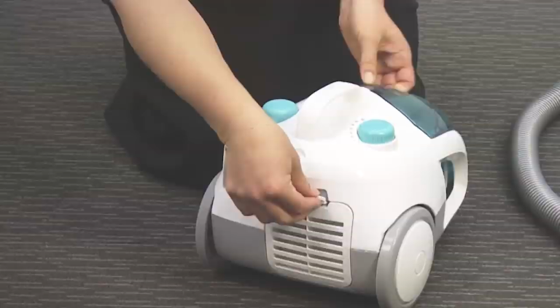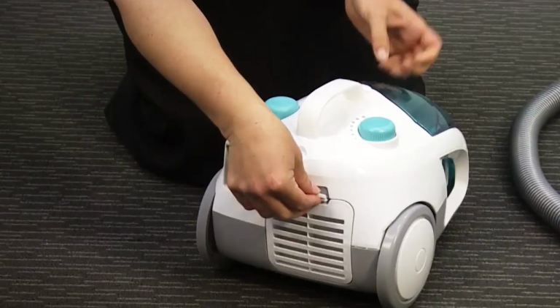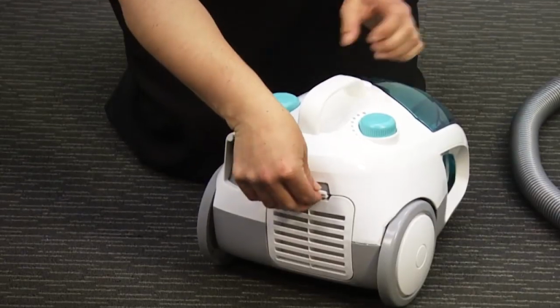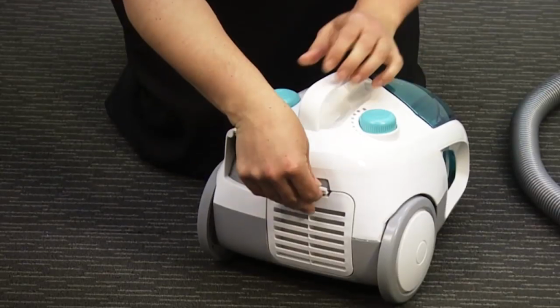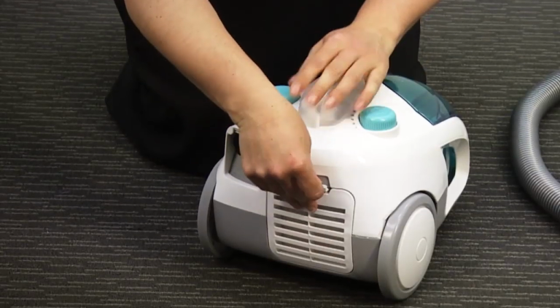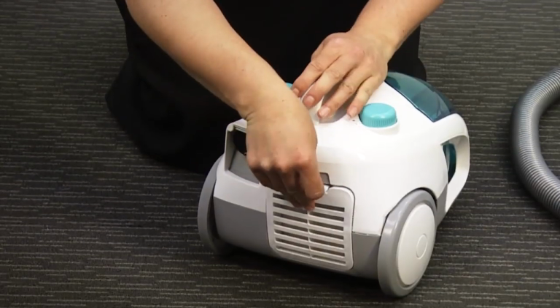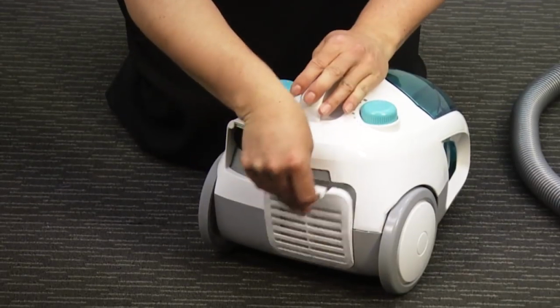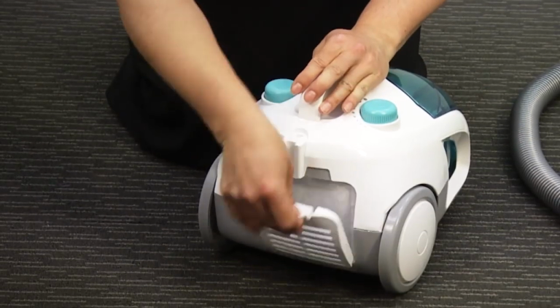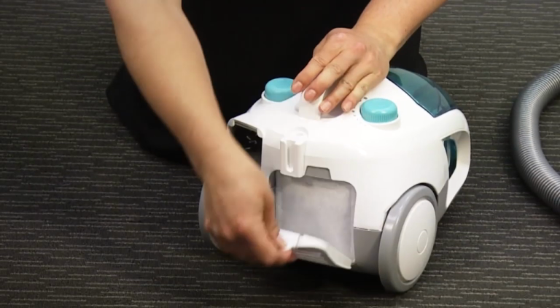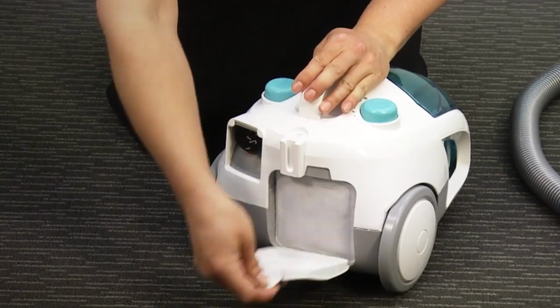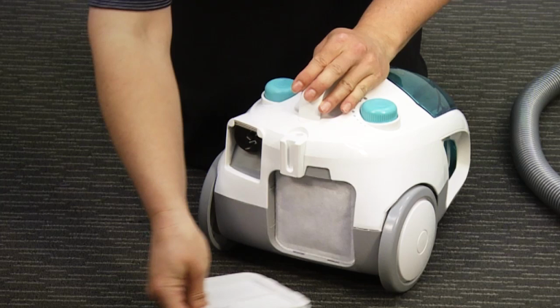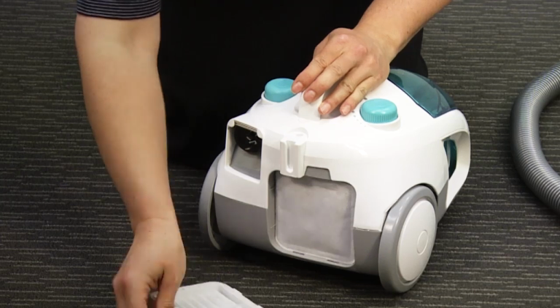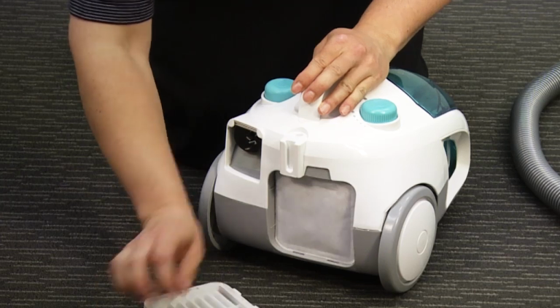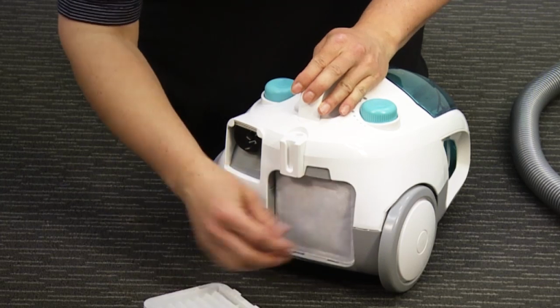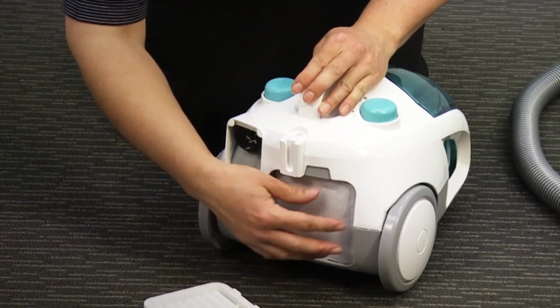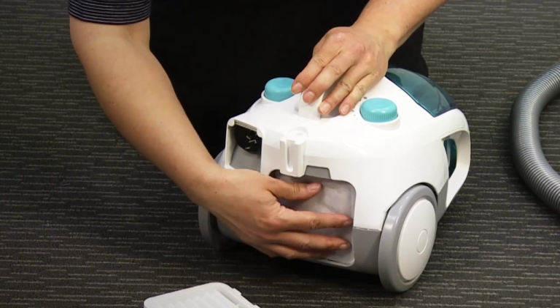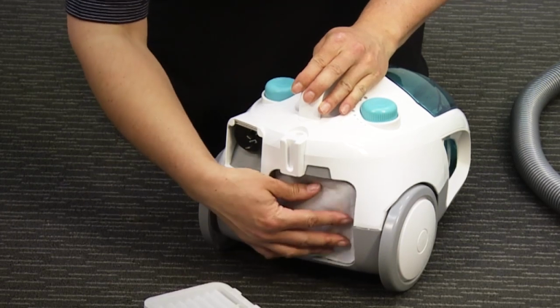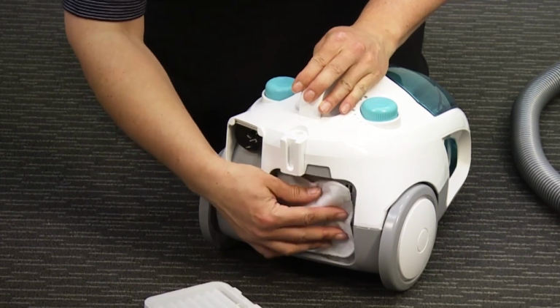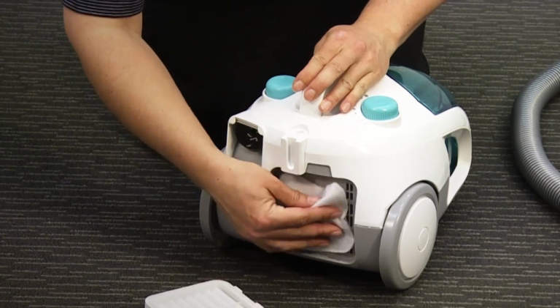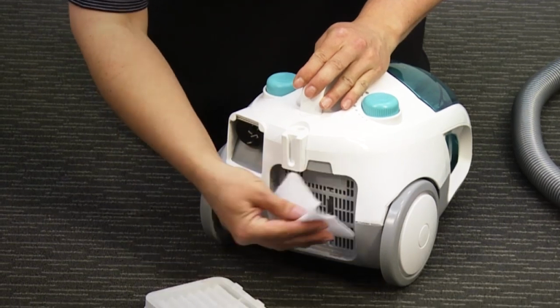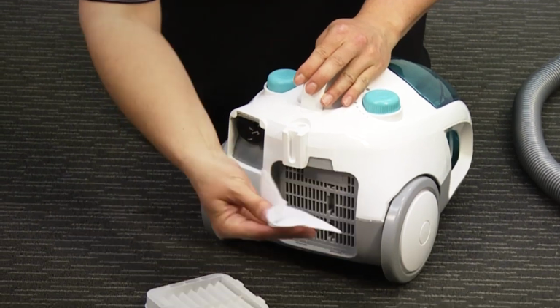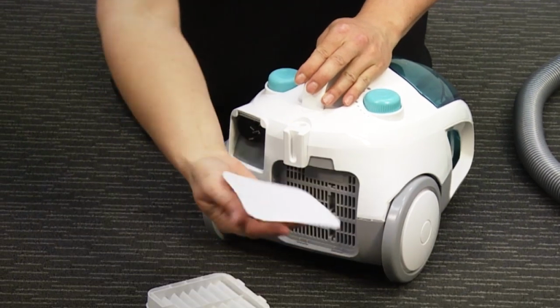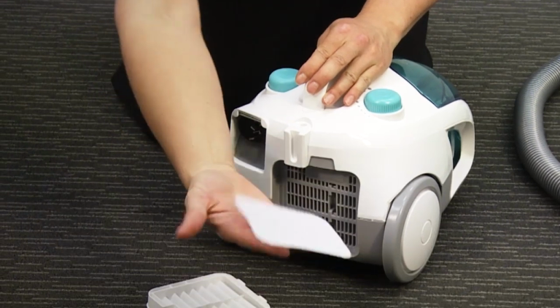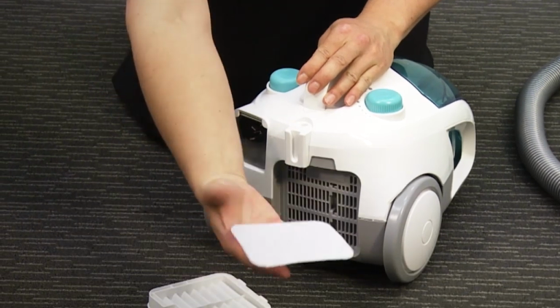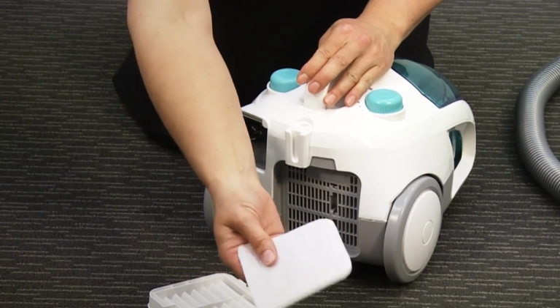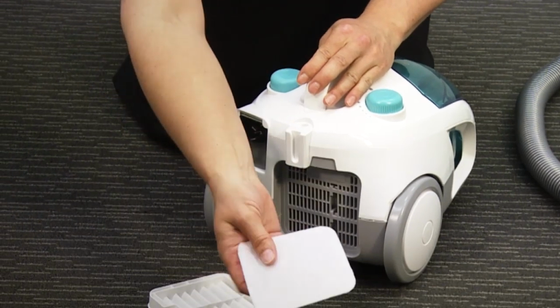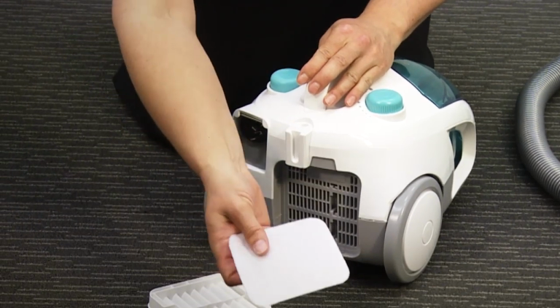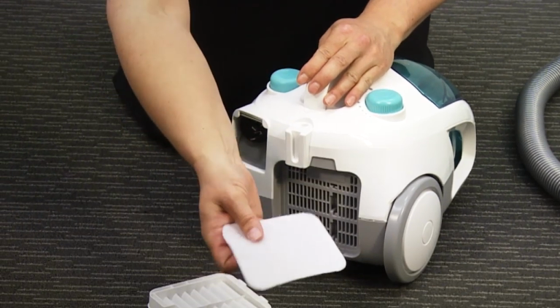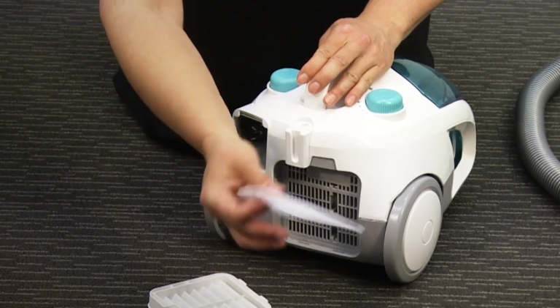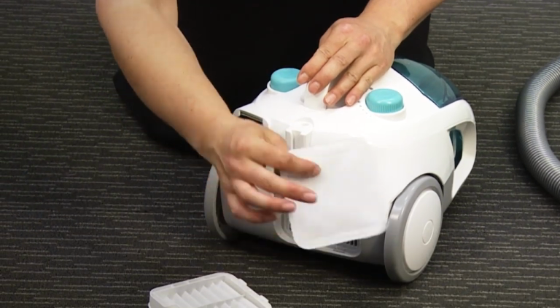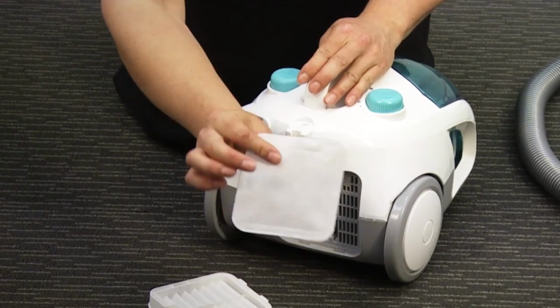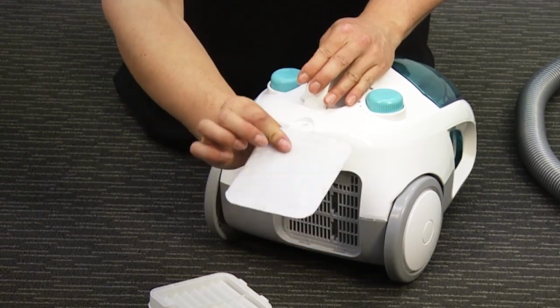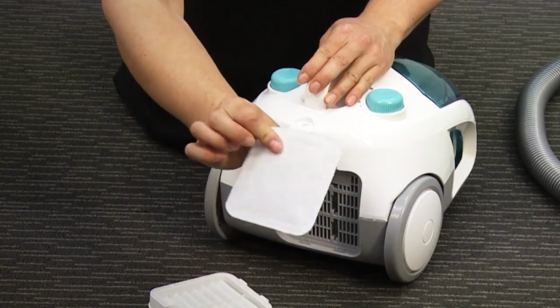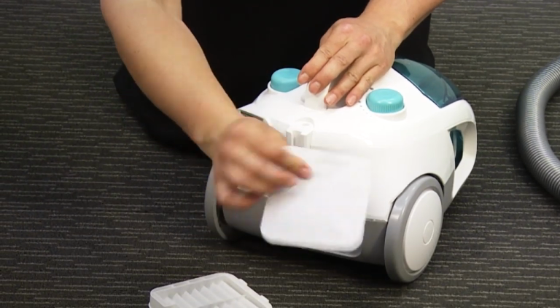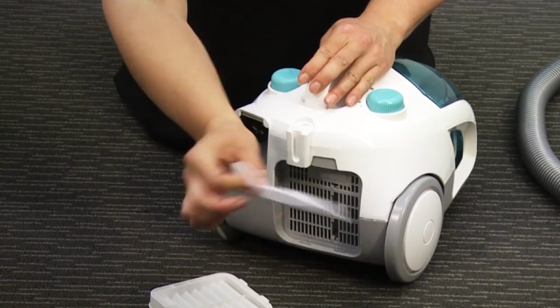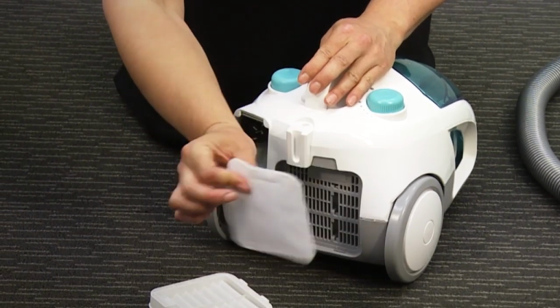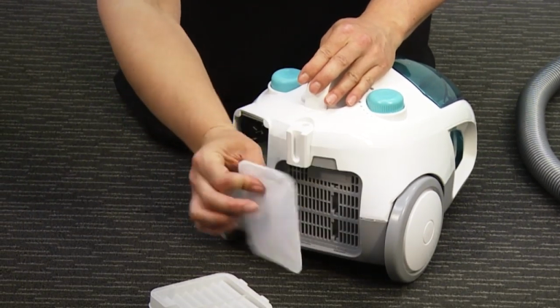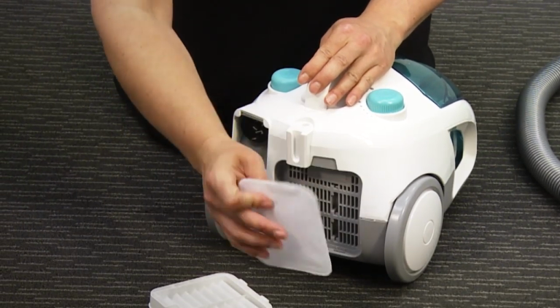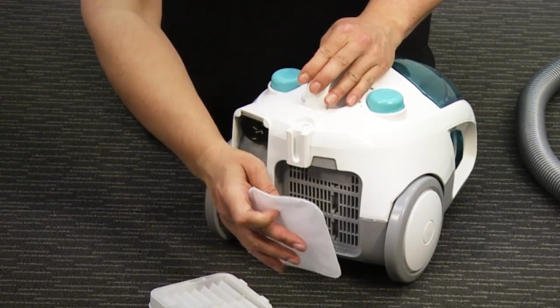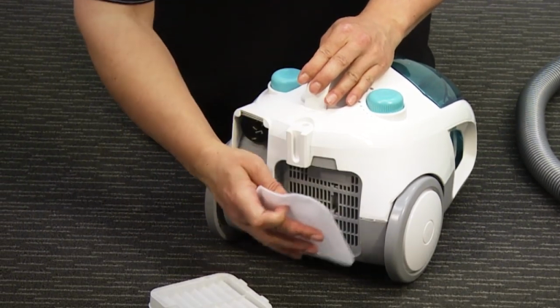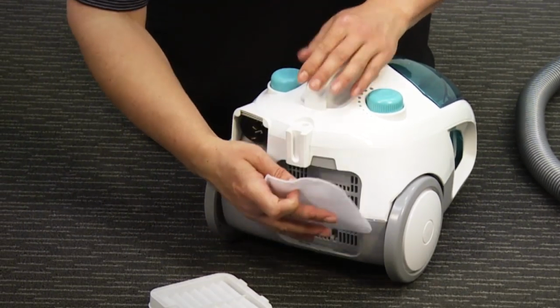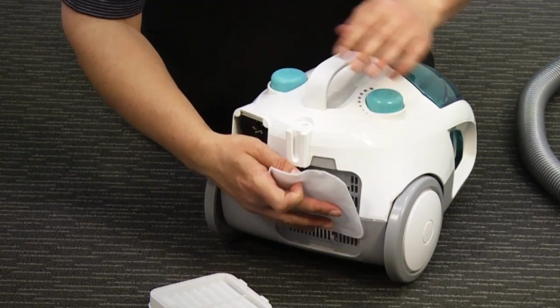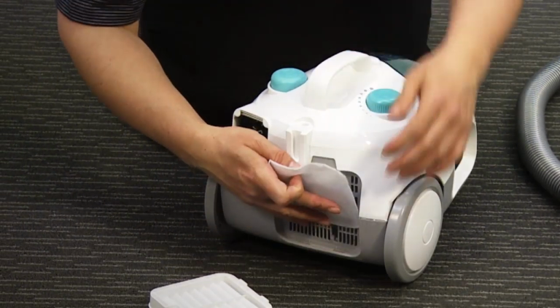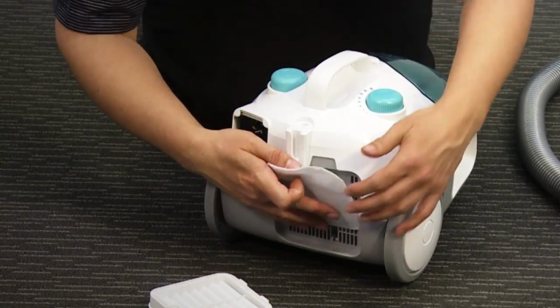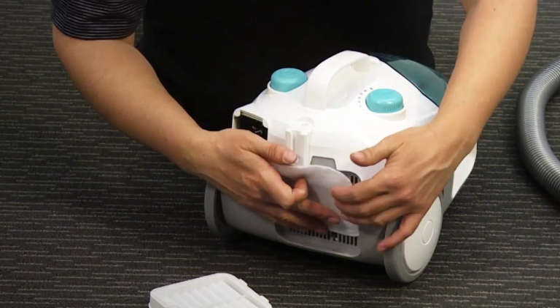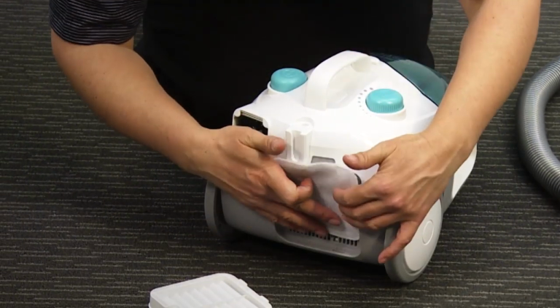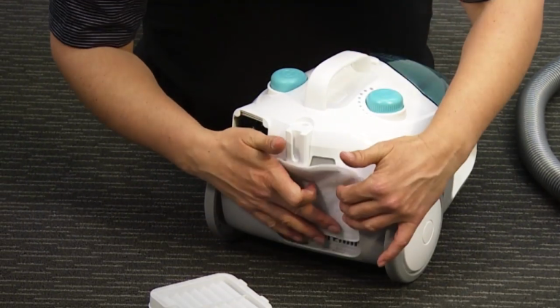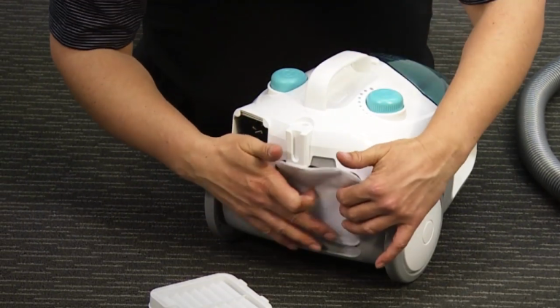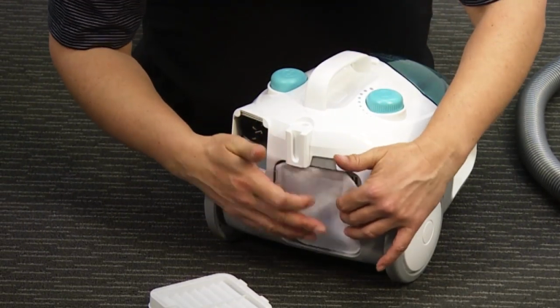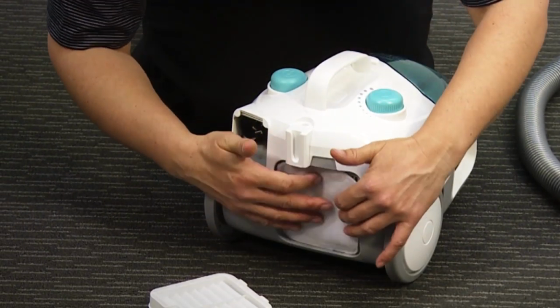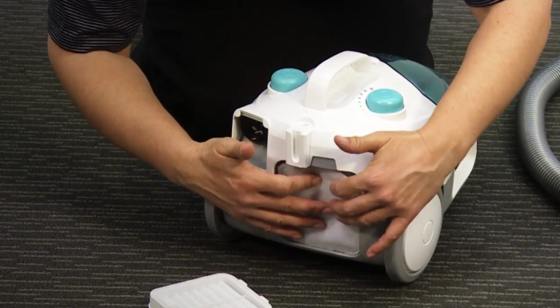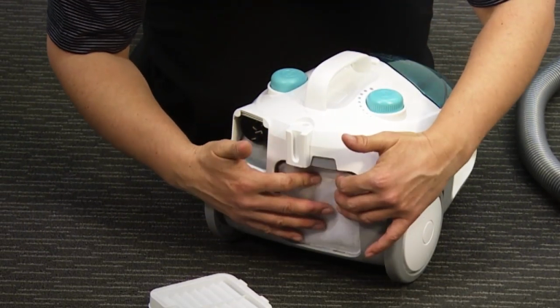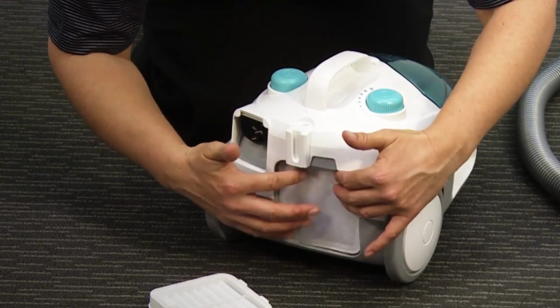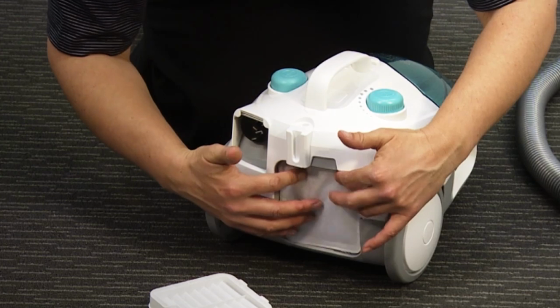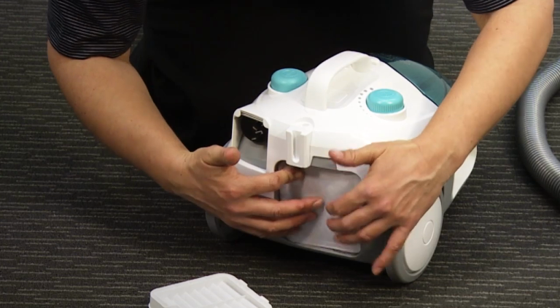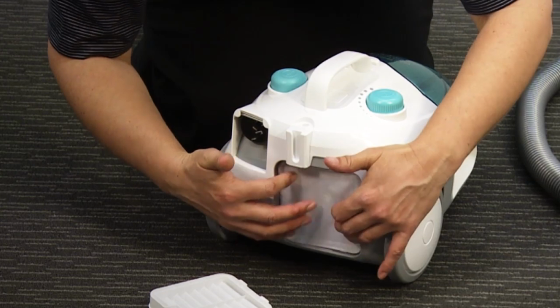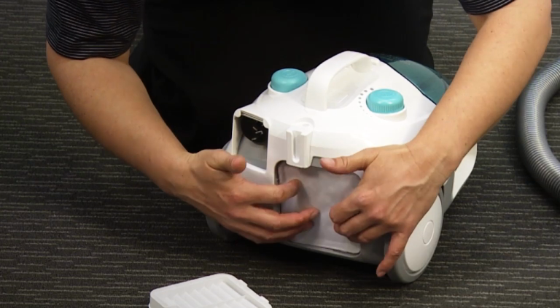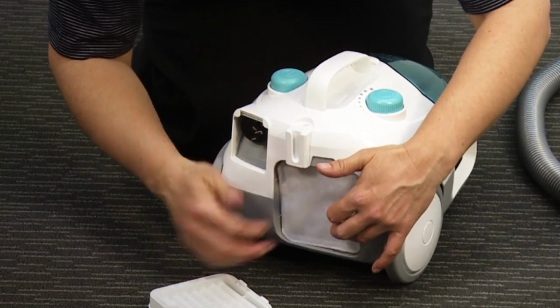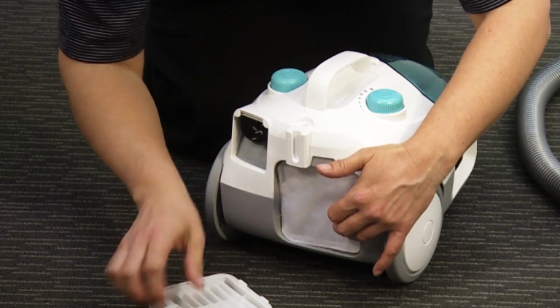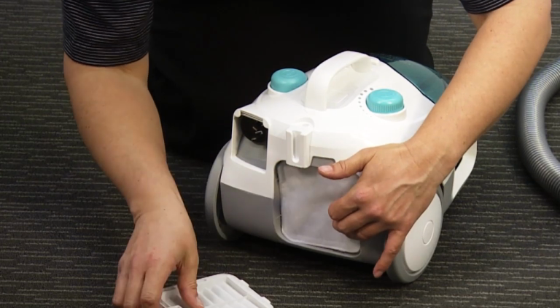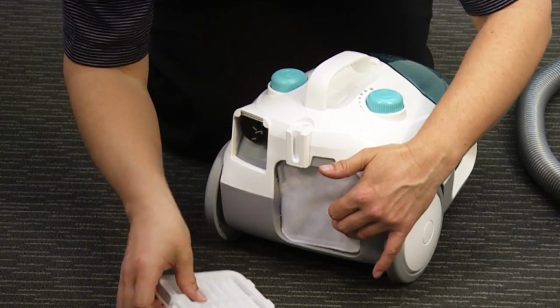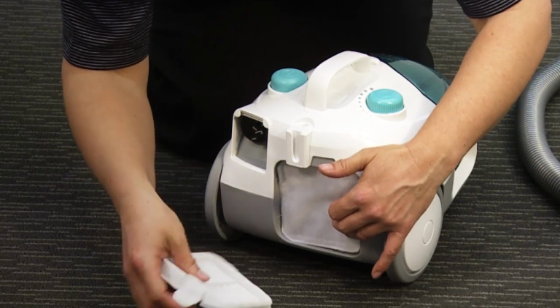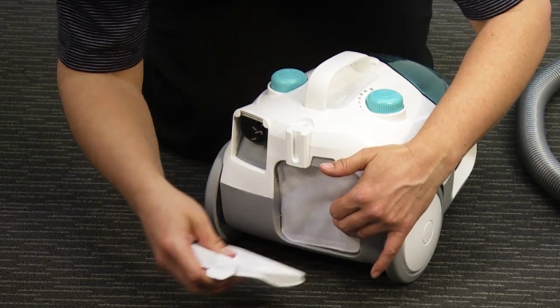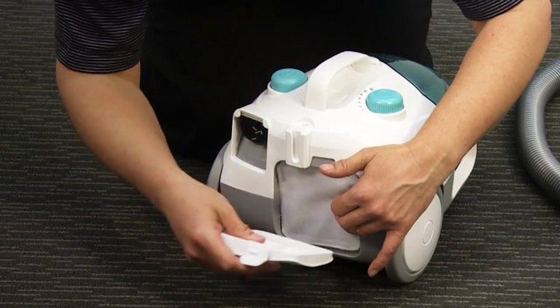There's also a filter around the back. Just make sure that's clean — shake it out, back in again. And you're ready for your next use.